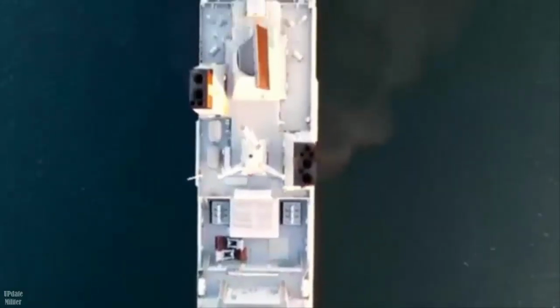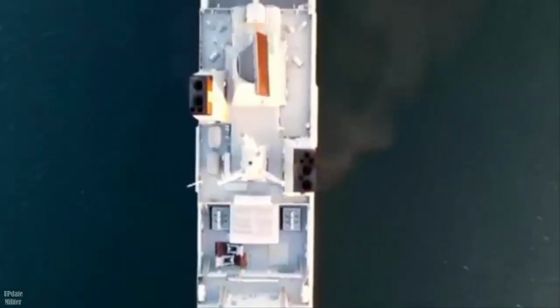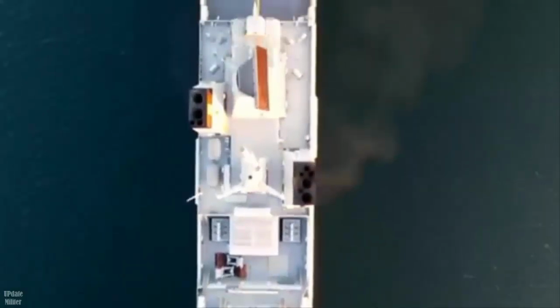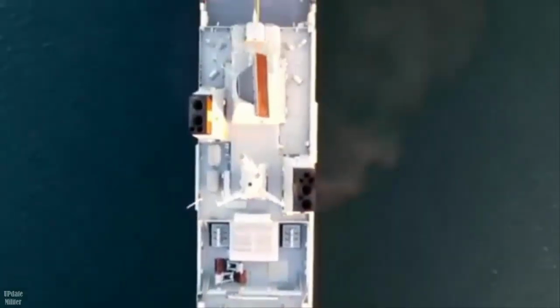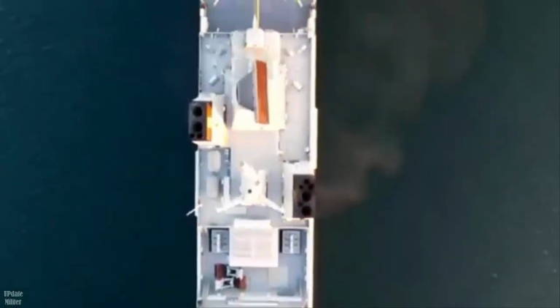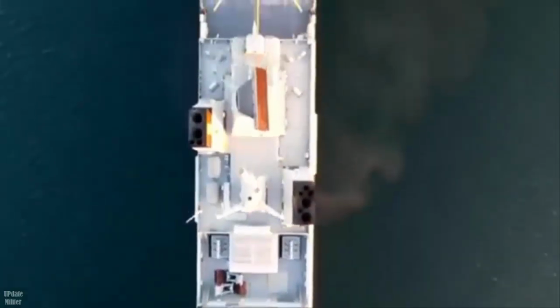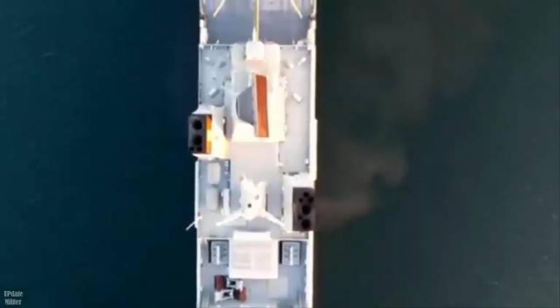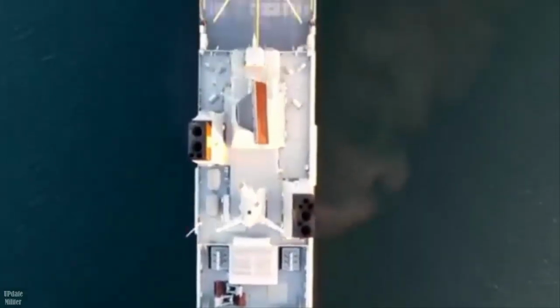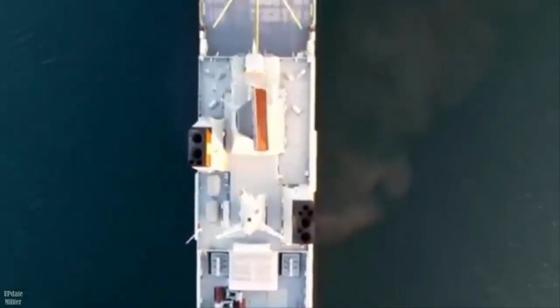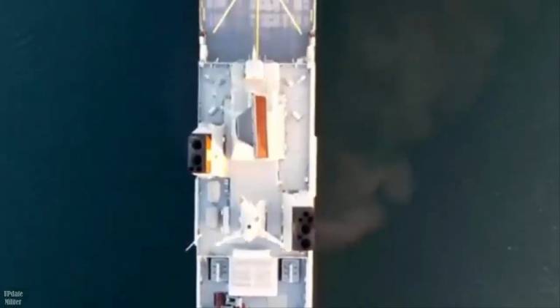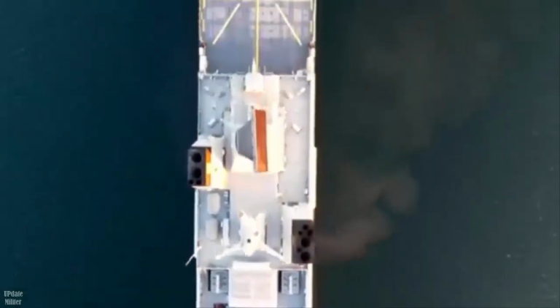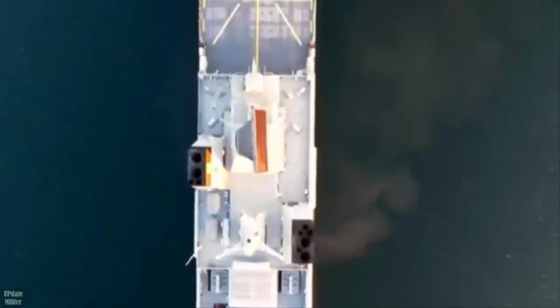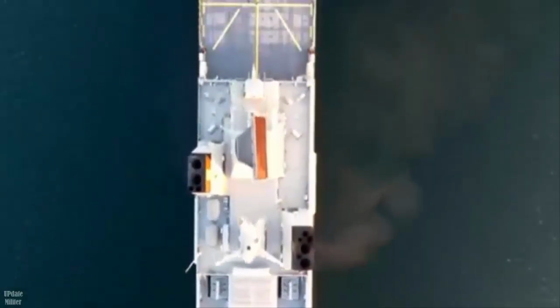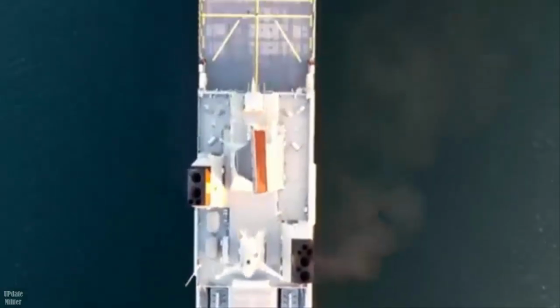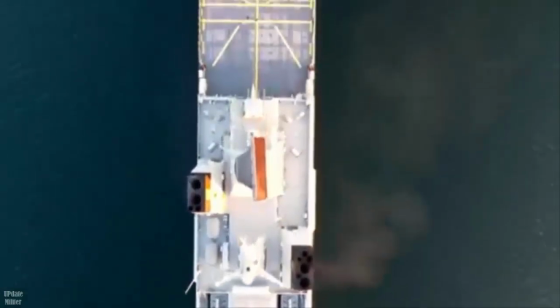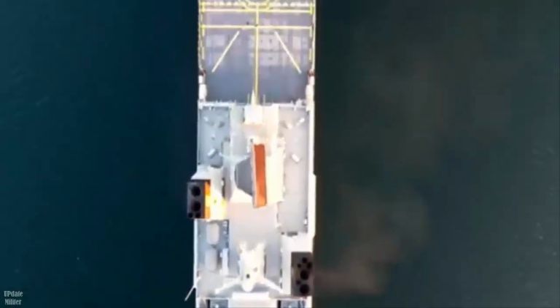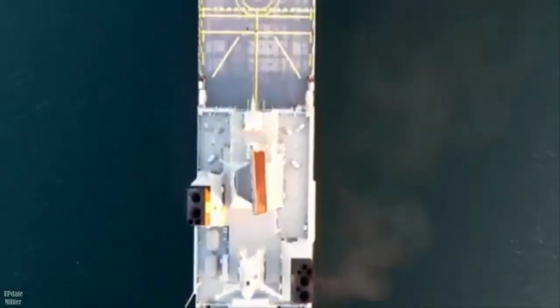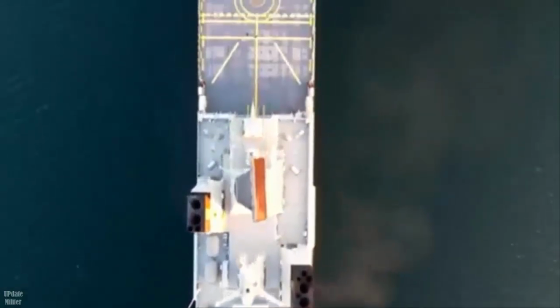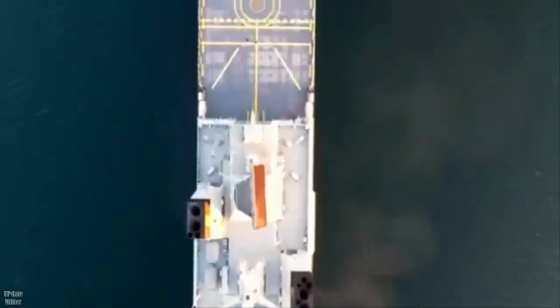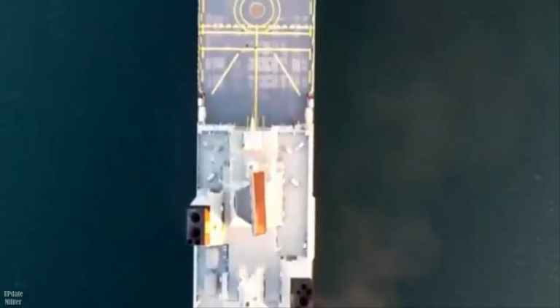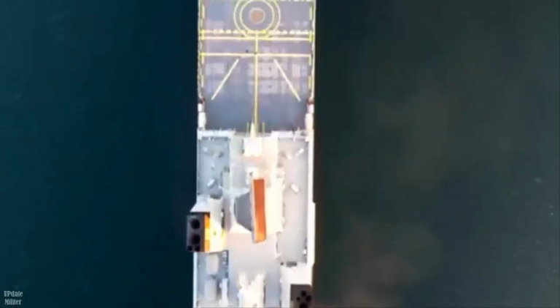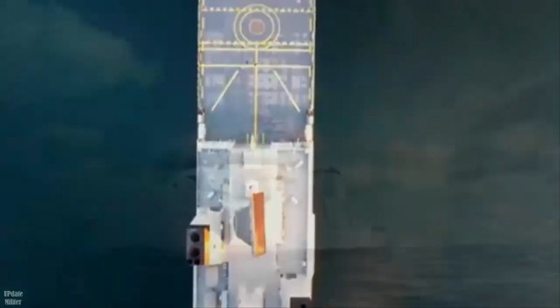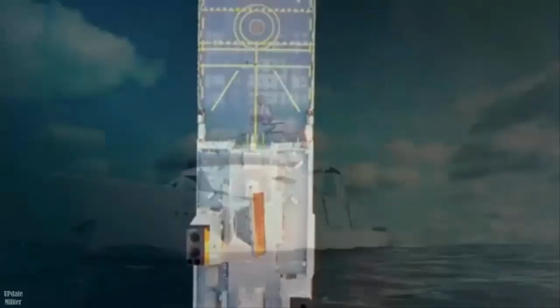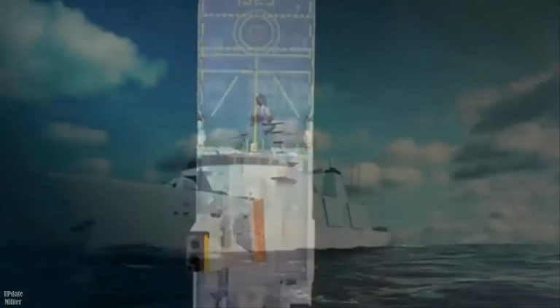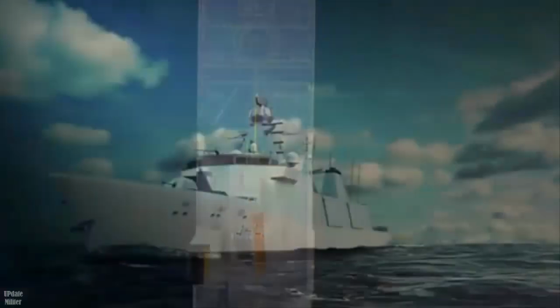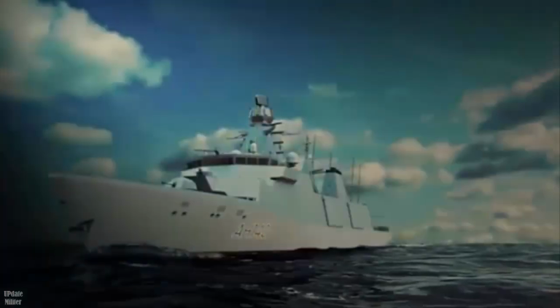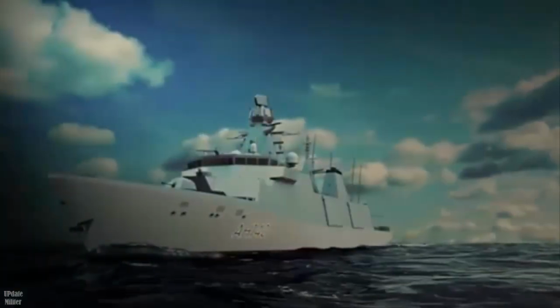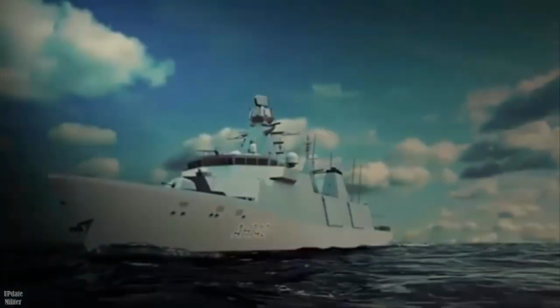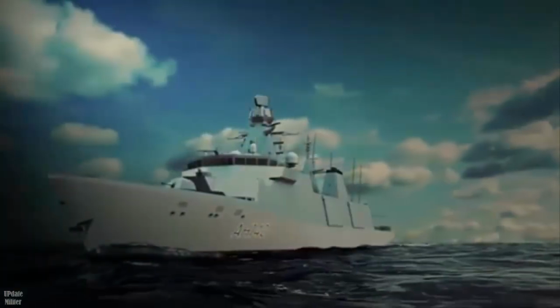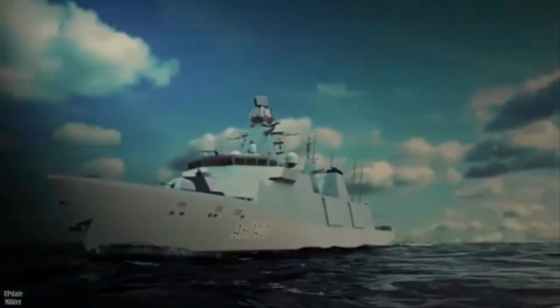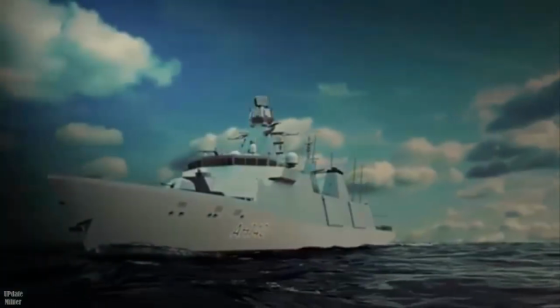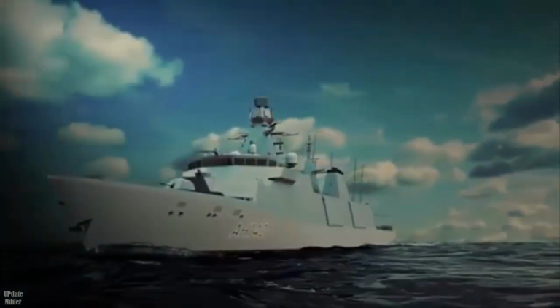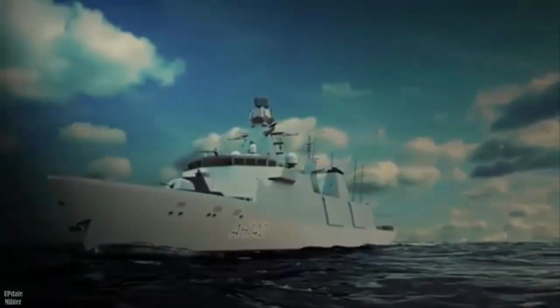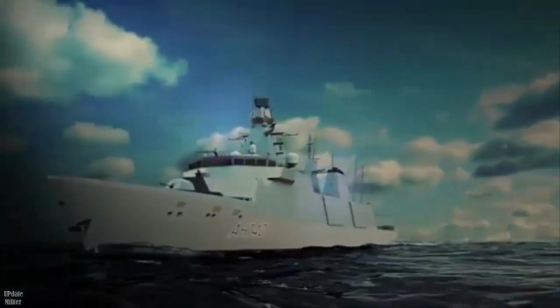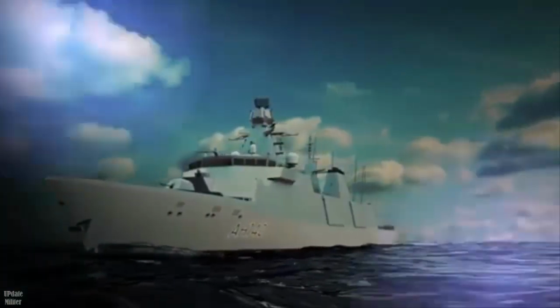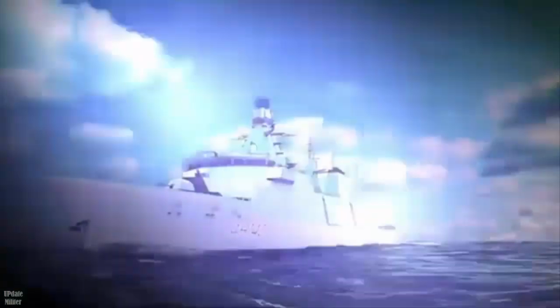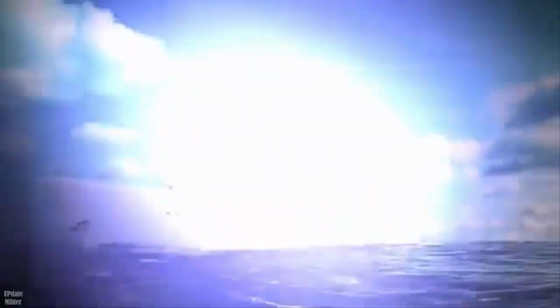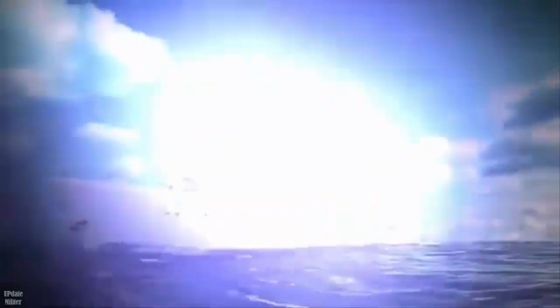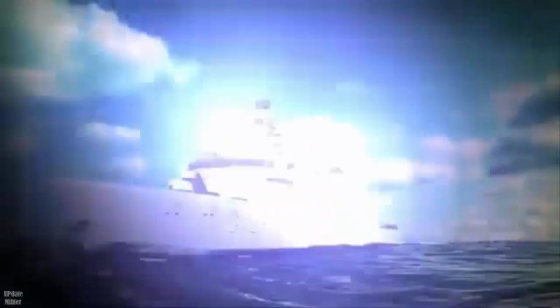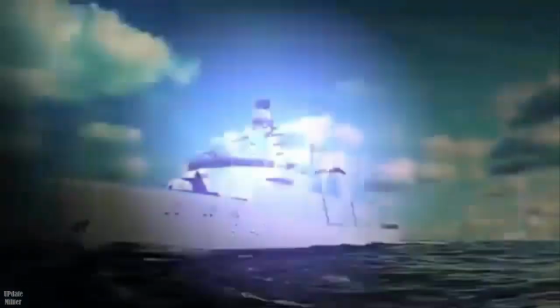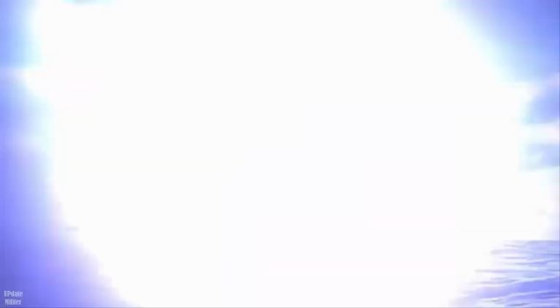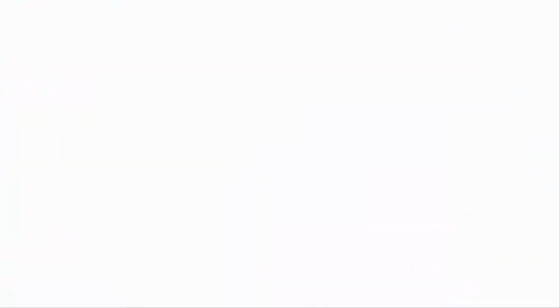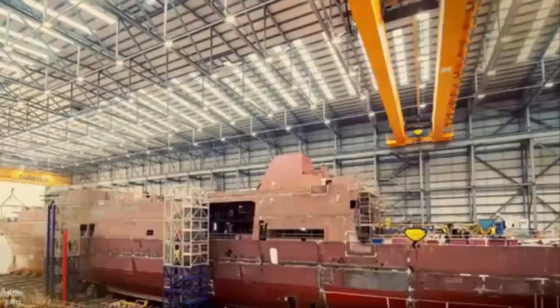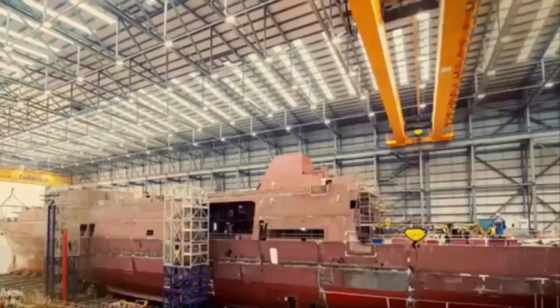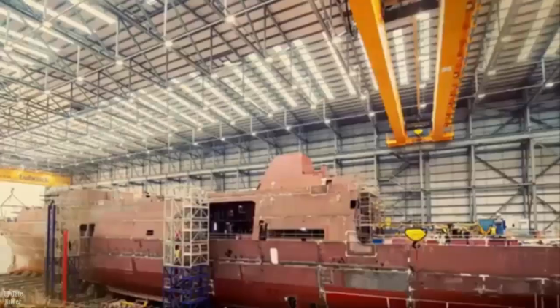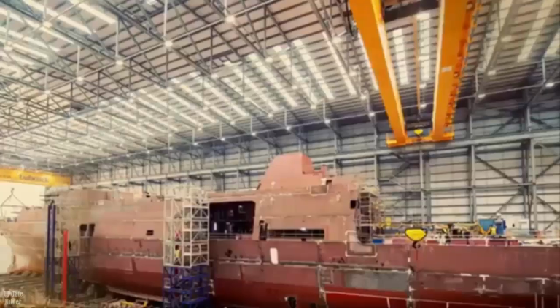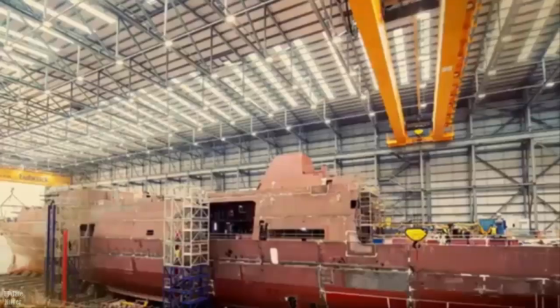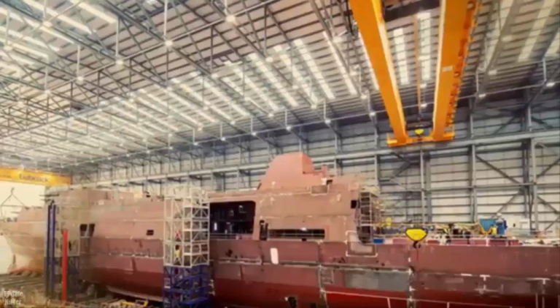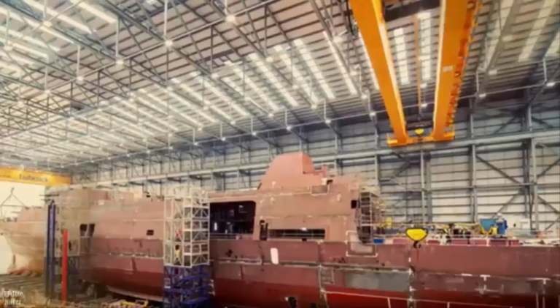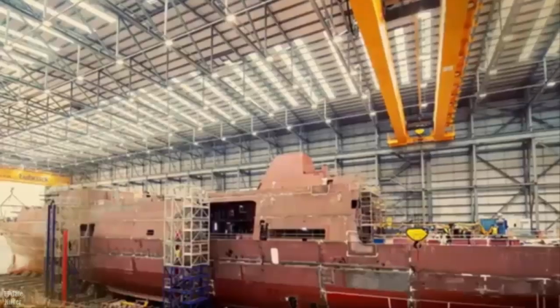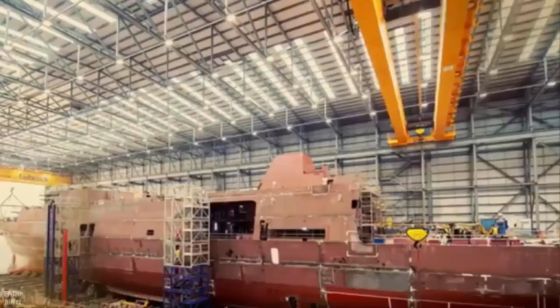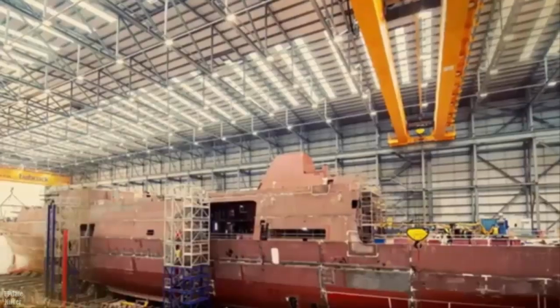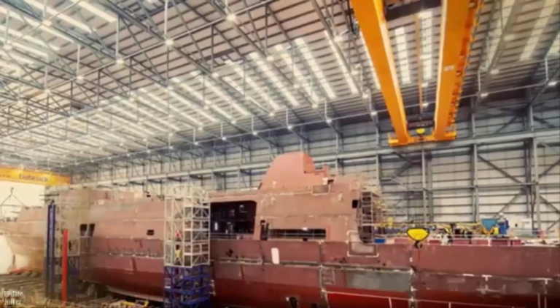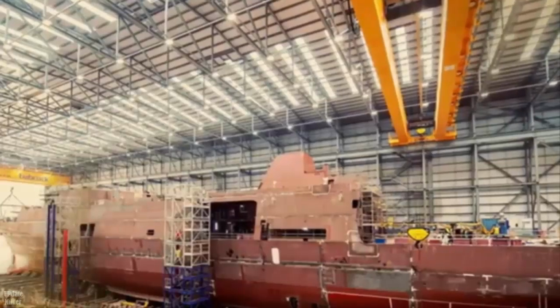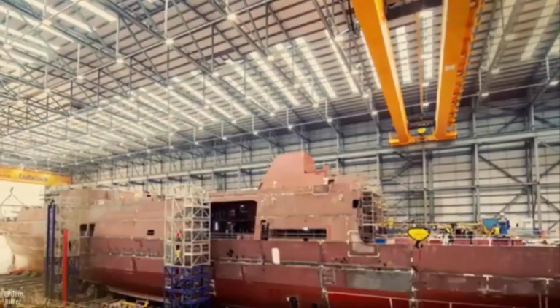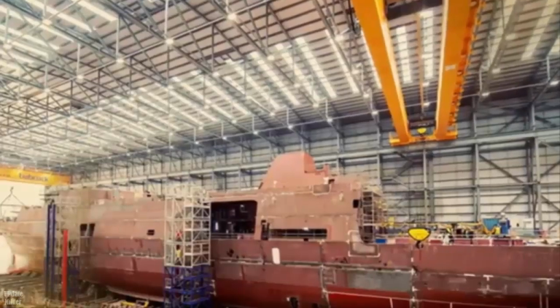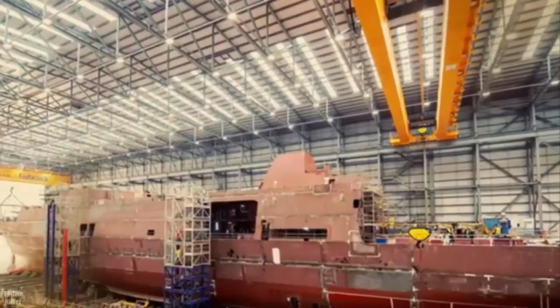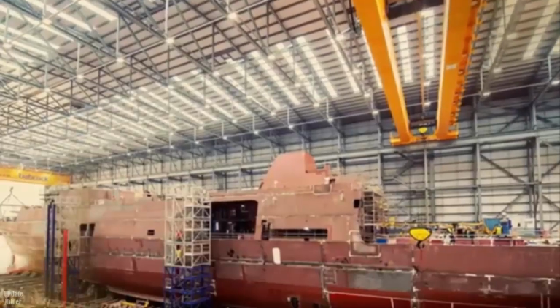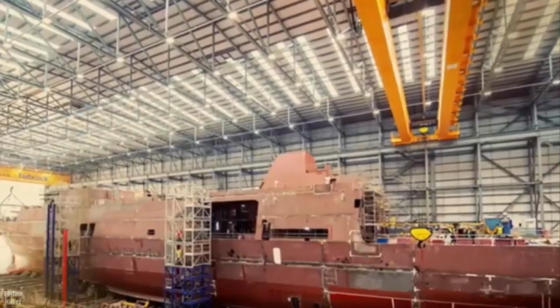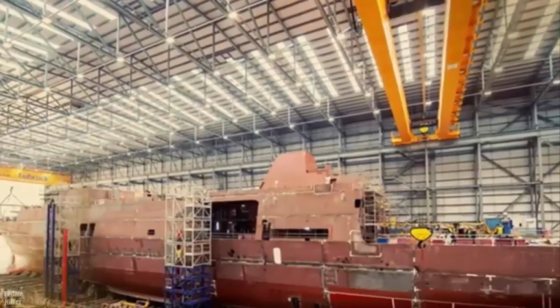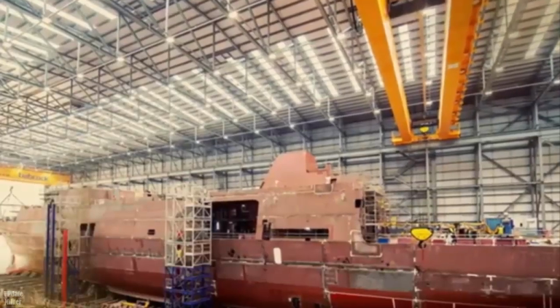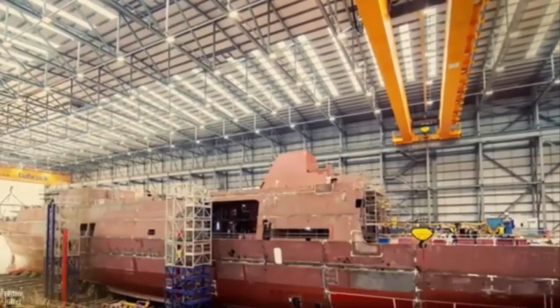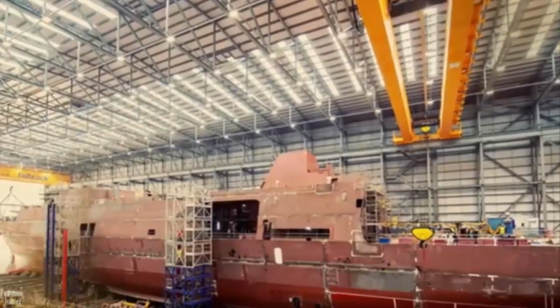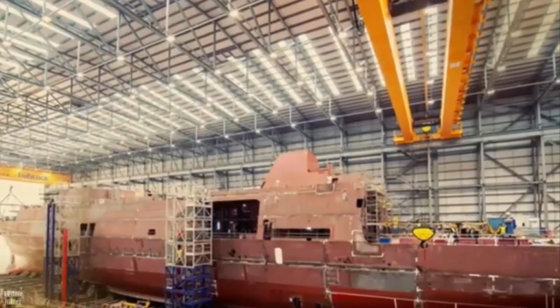Babcock, awarded the design and build contract in November 2019, is supporting the project.